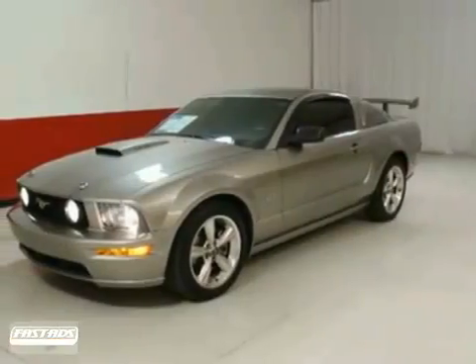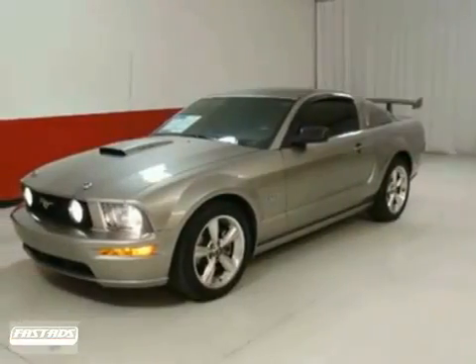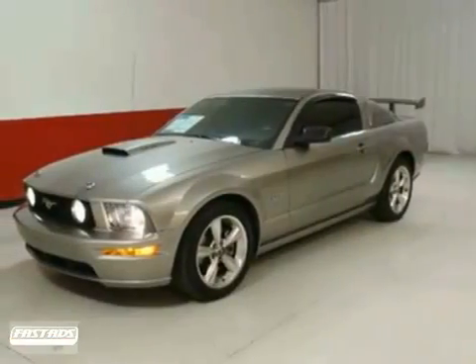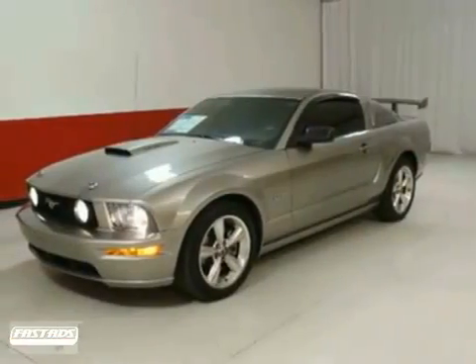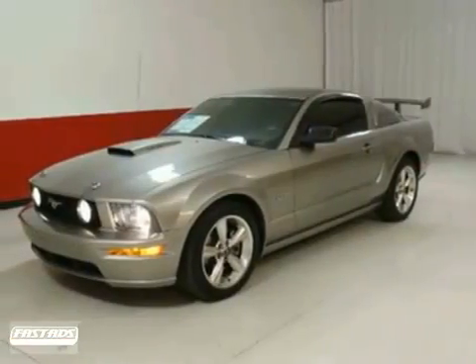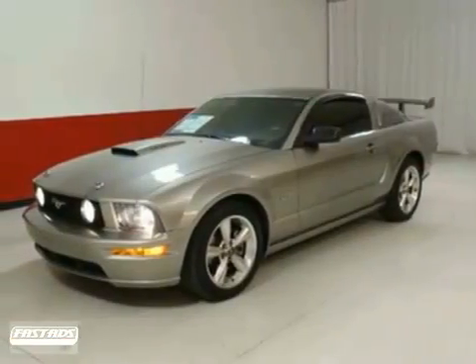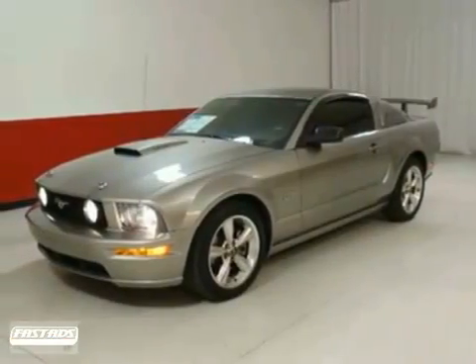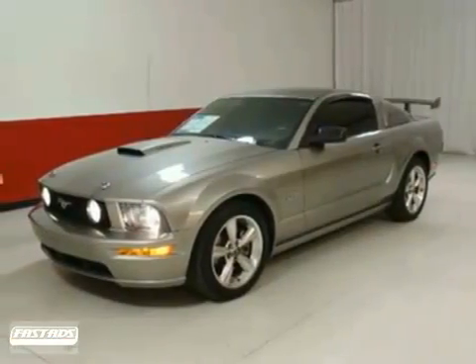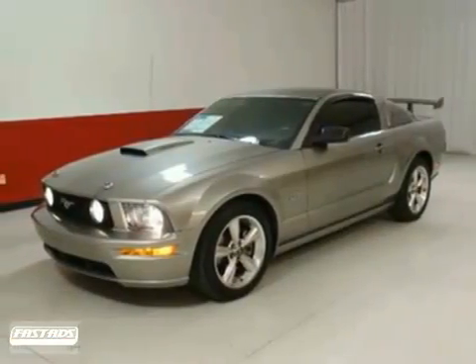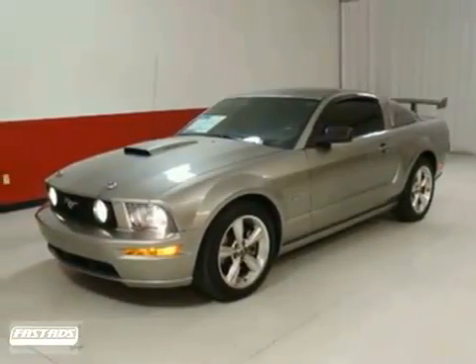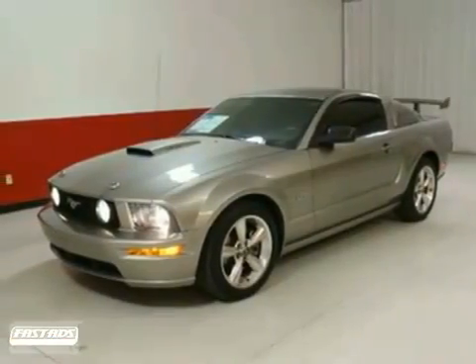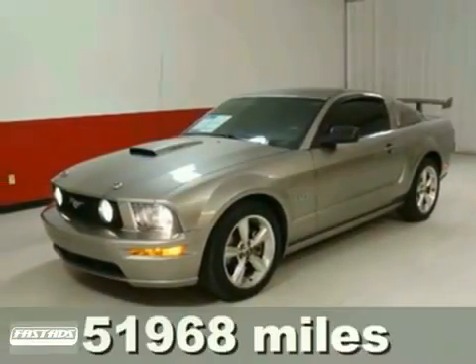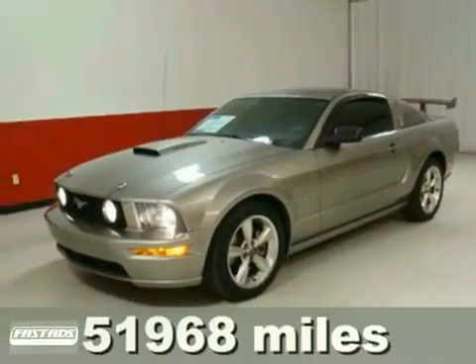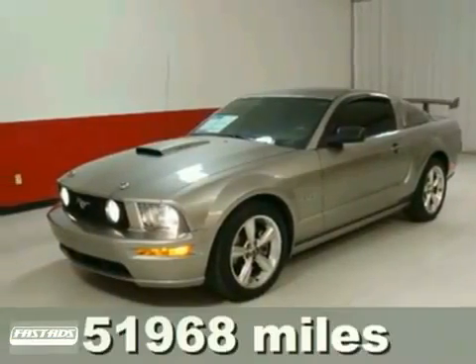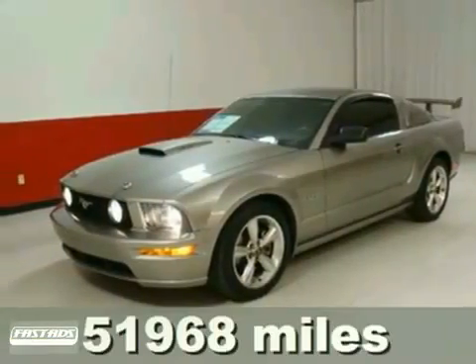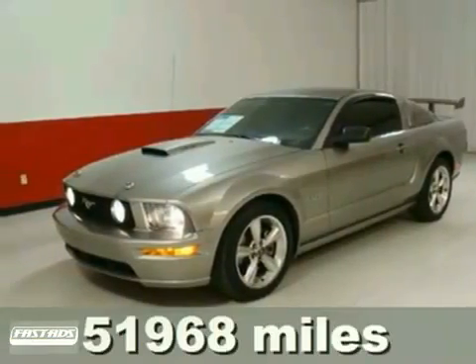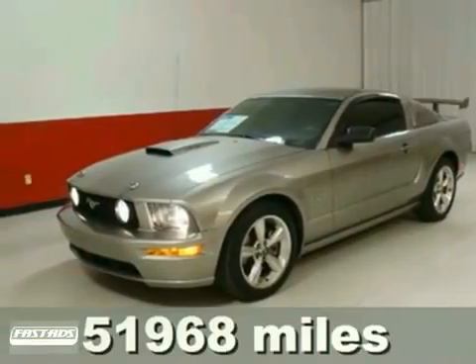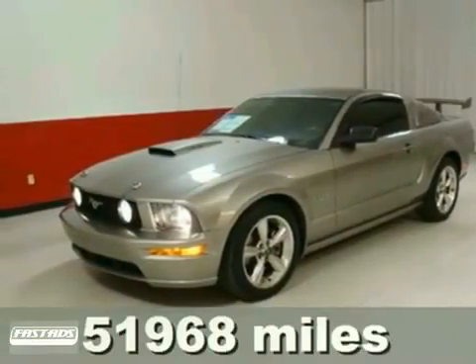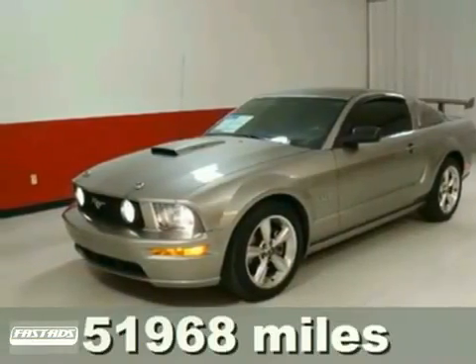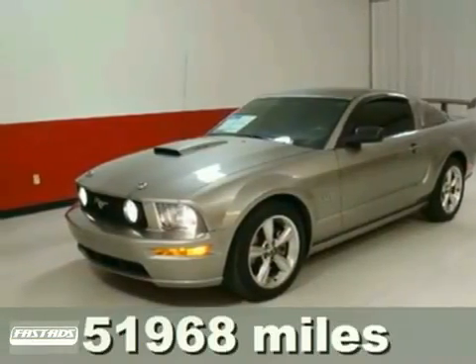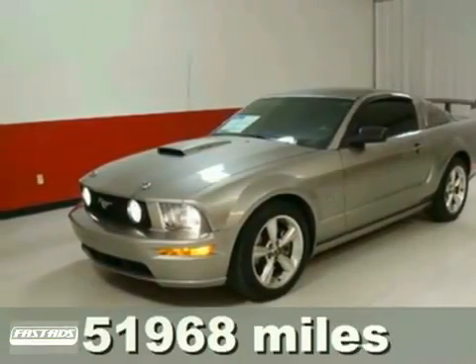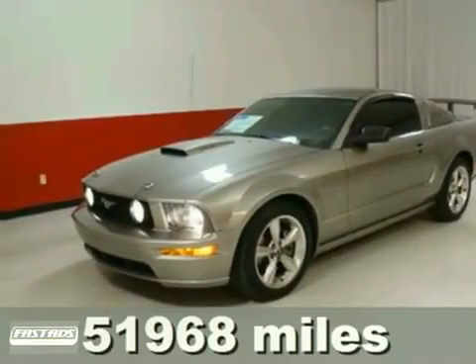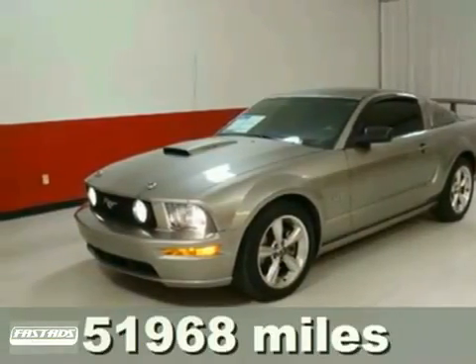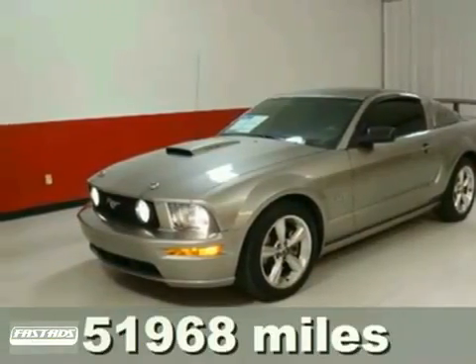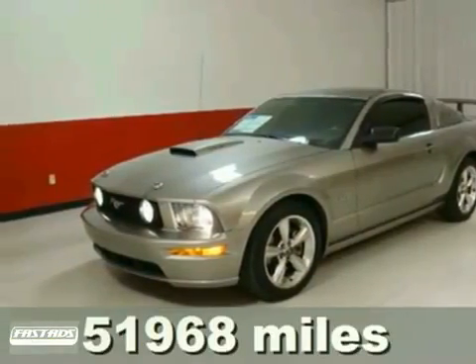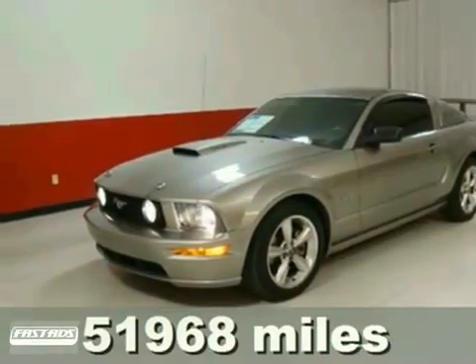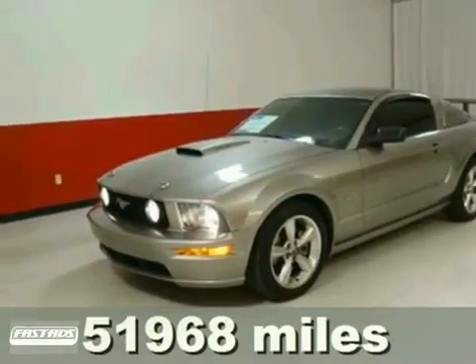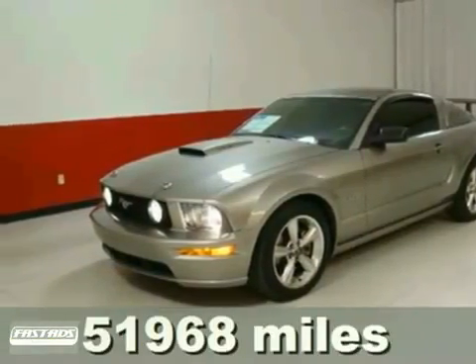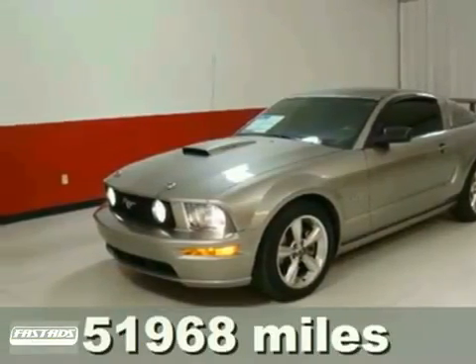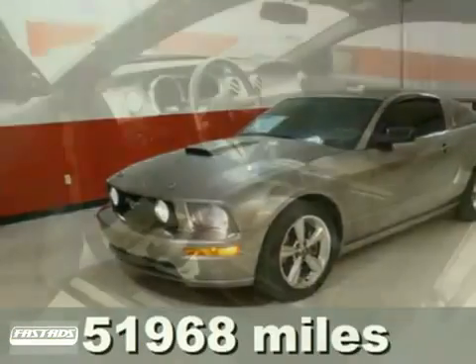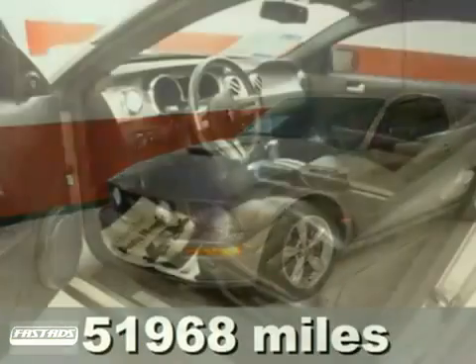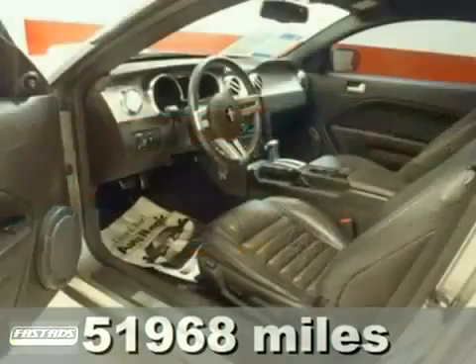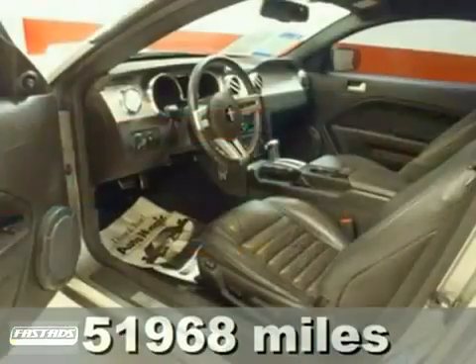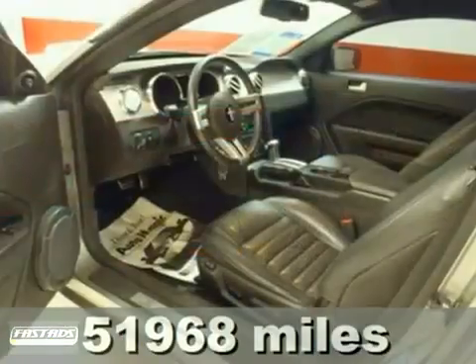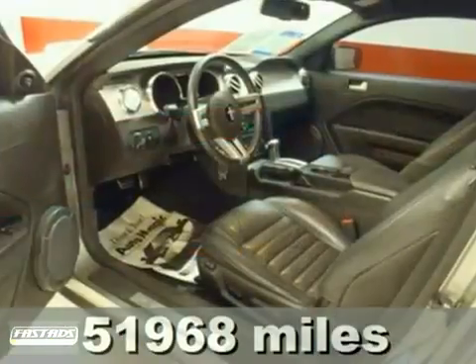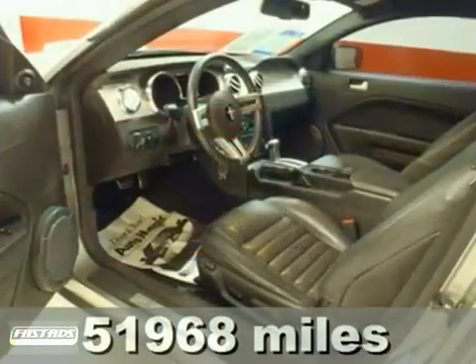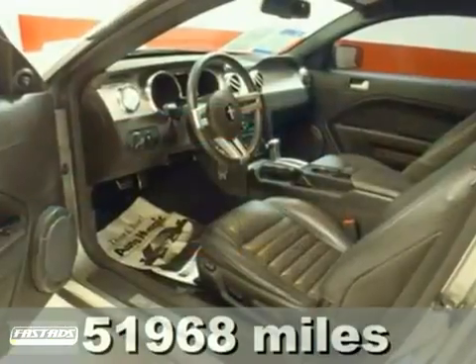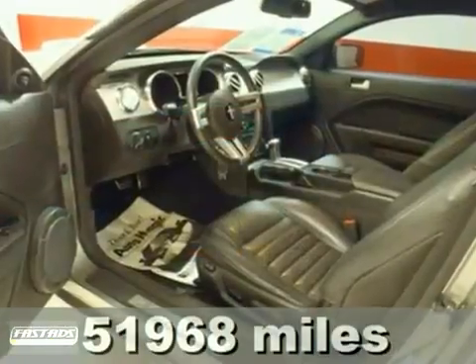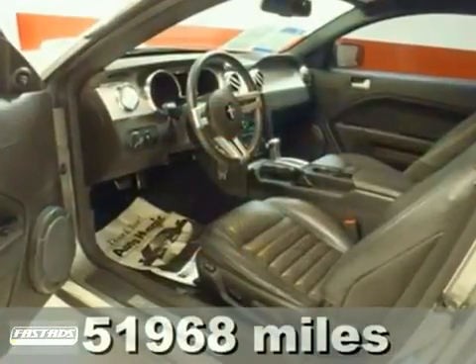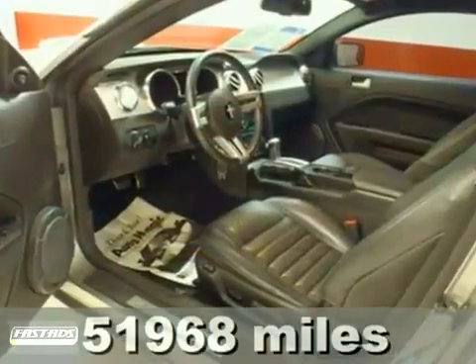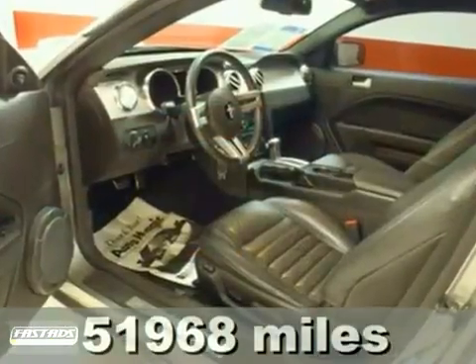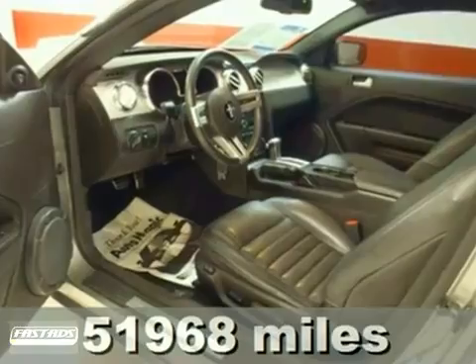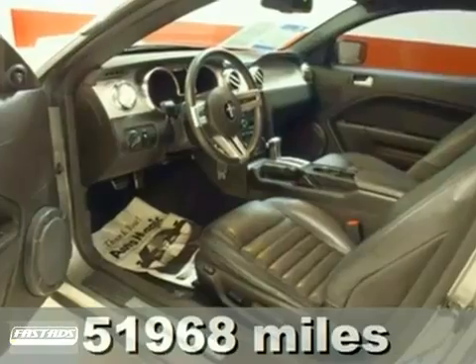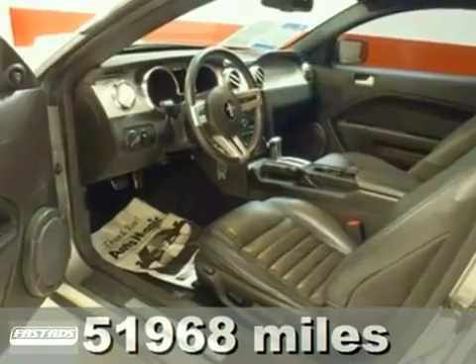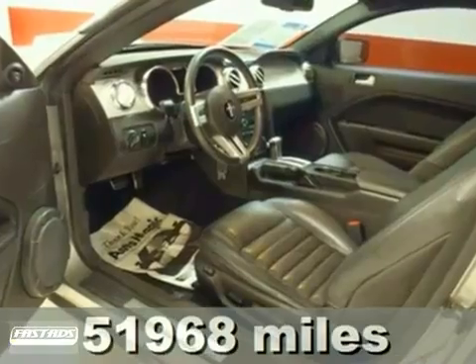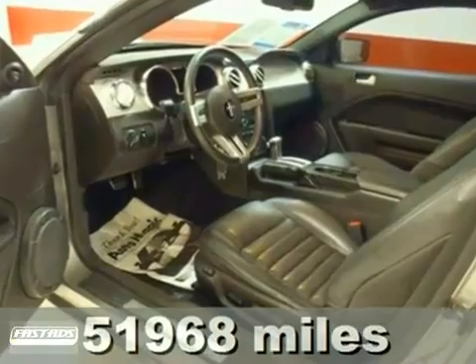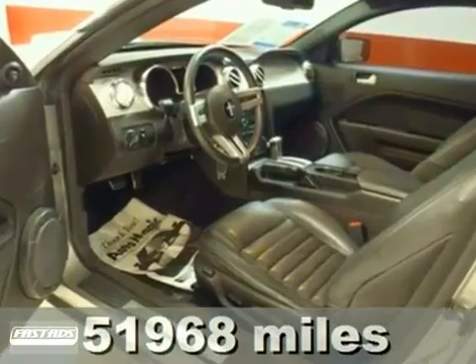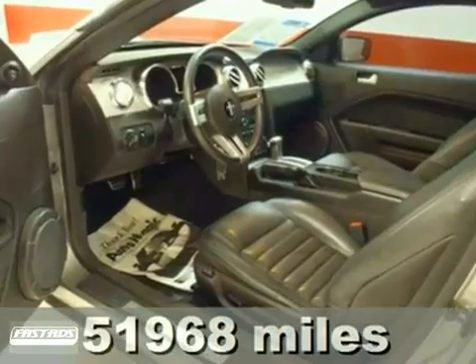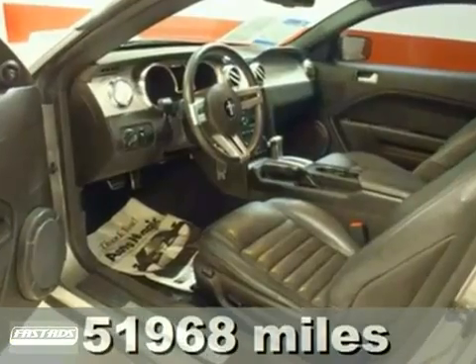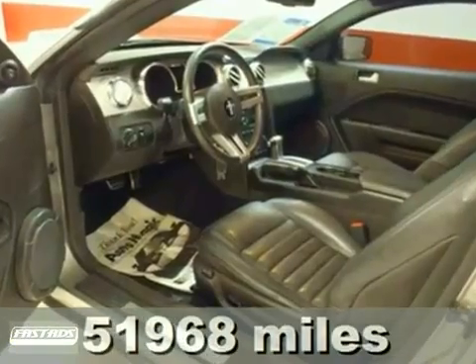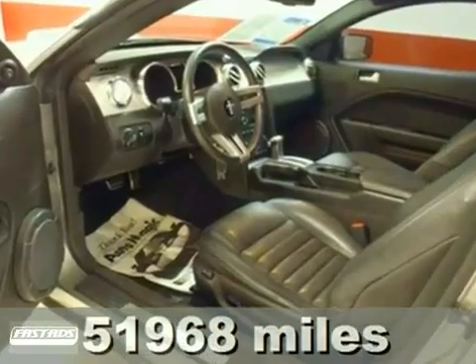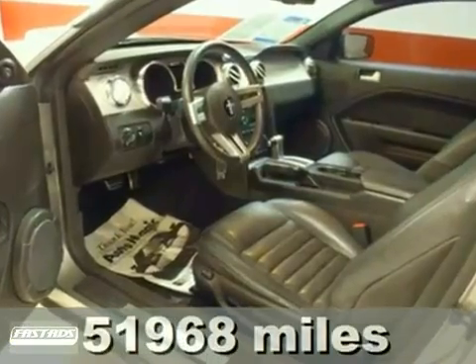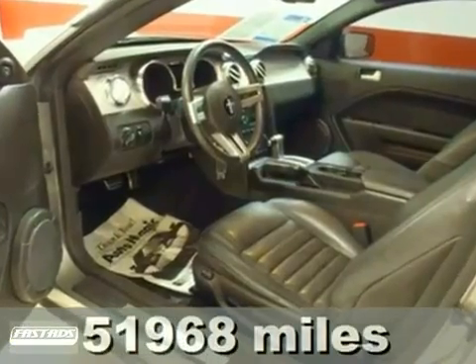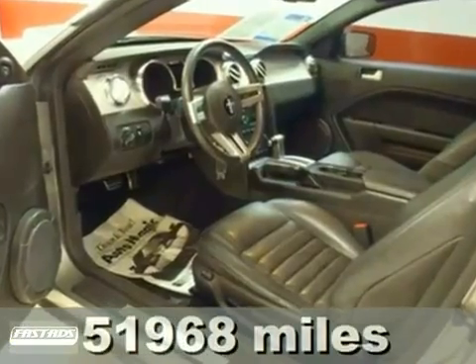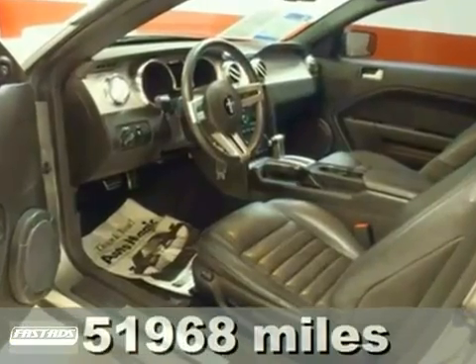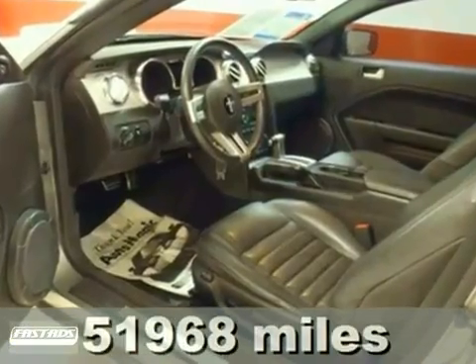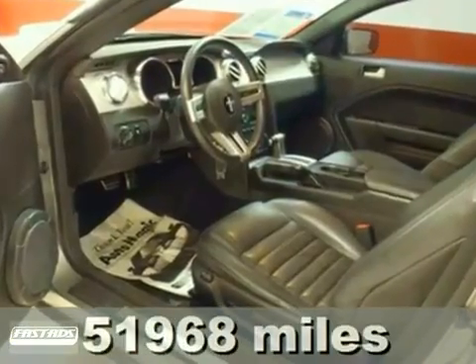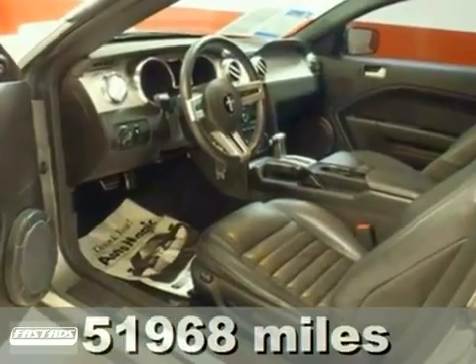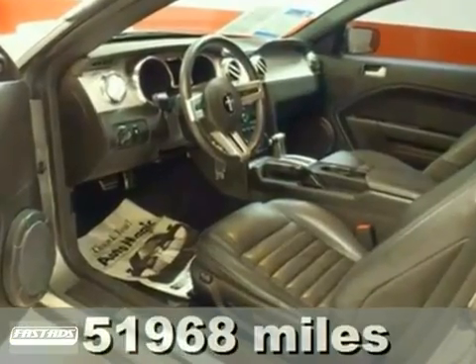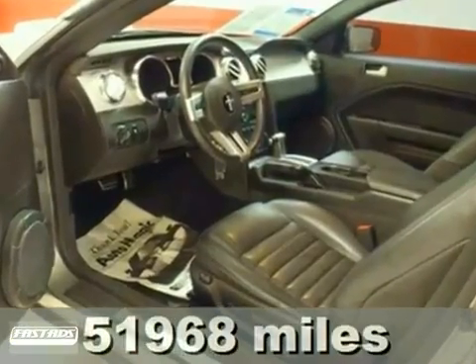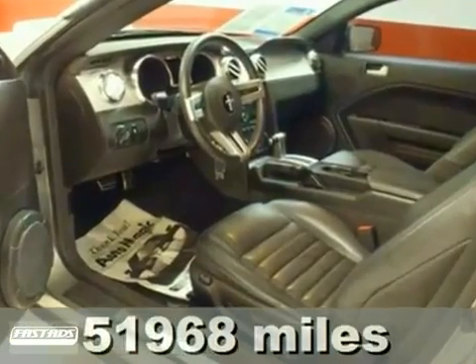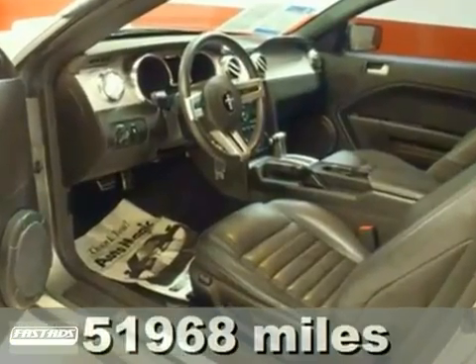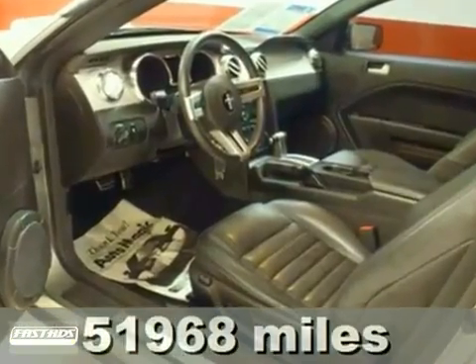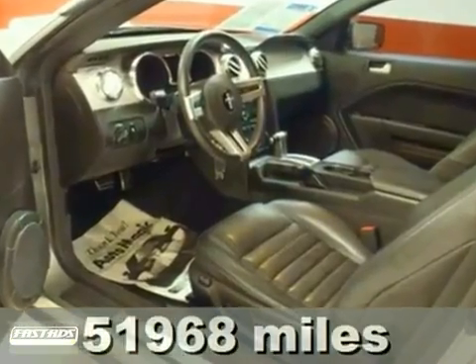Do you want it all? Especially fun? Well, with this superb looking and fun 2008 Ford Mustang, you are going to get it.